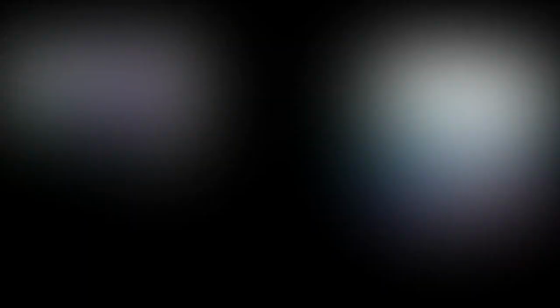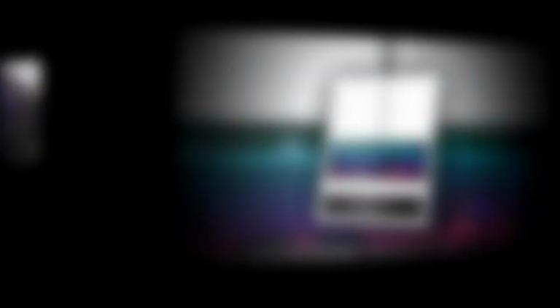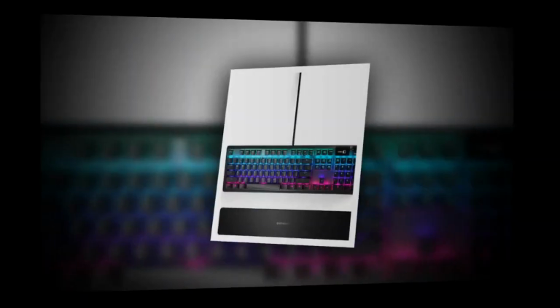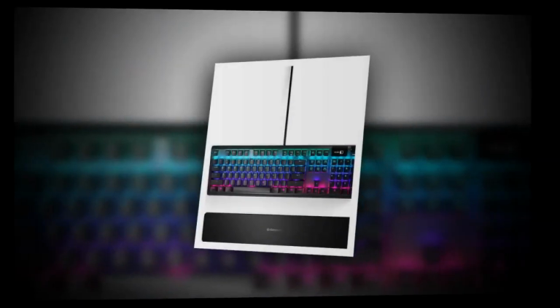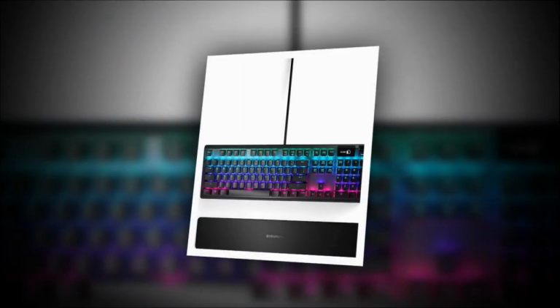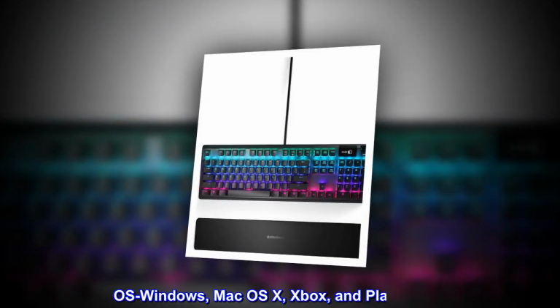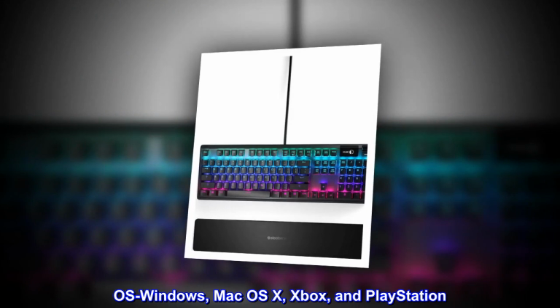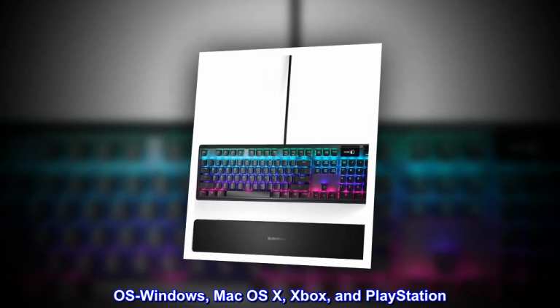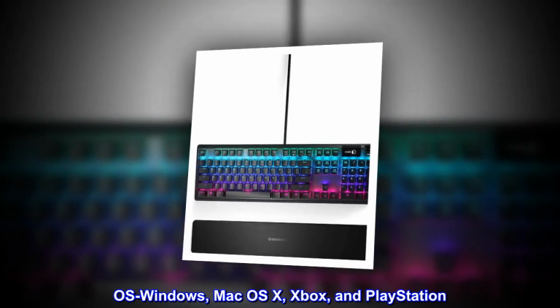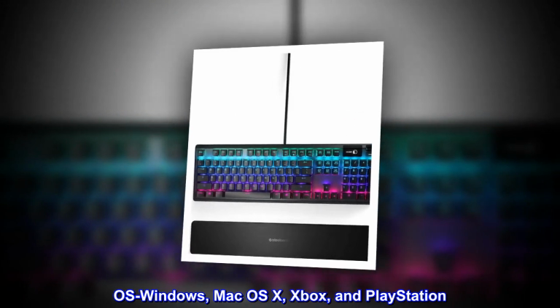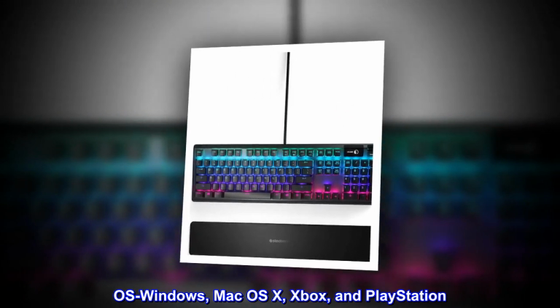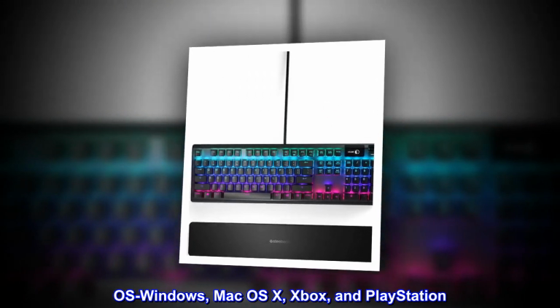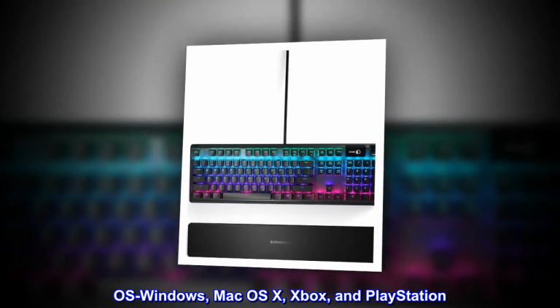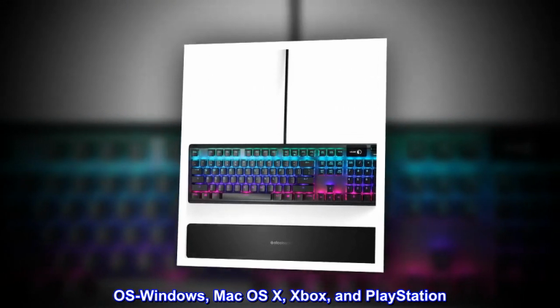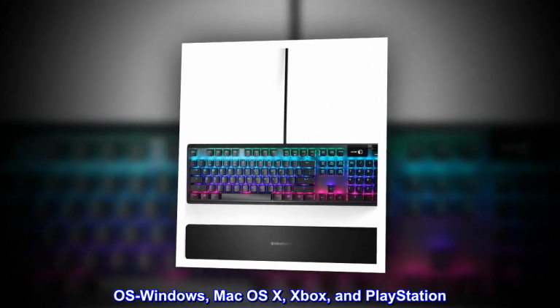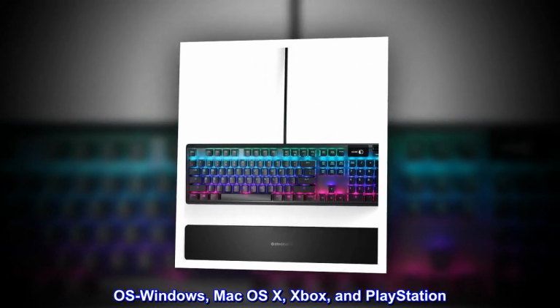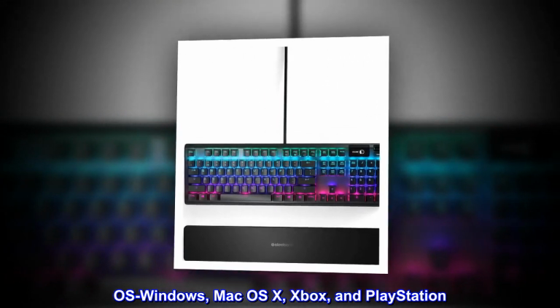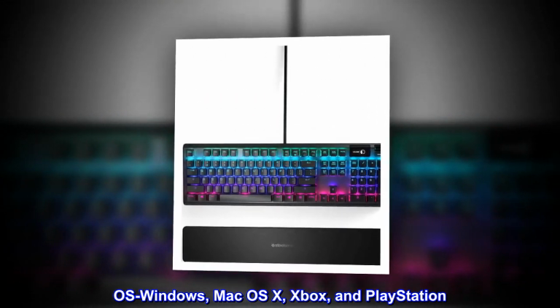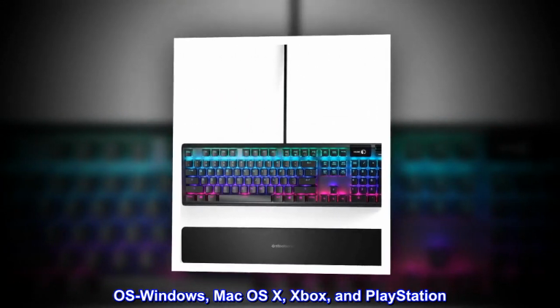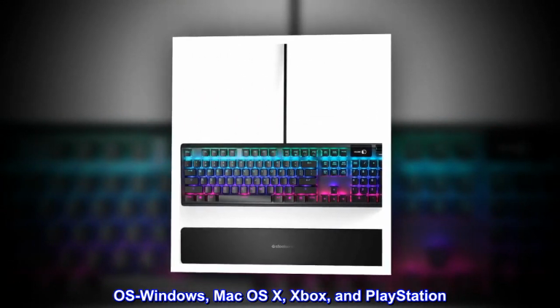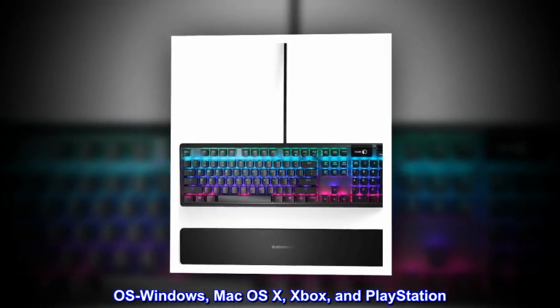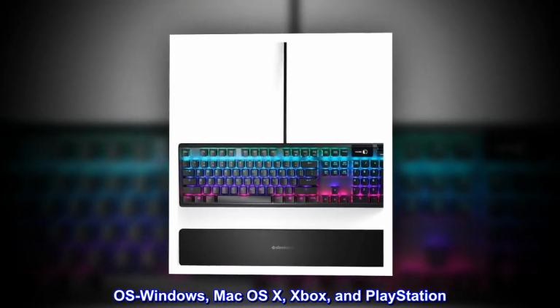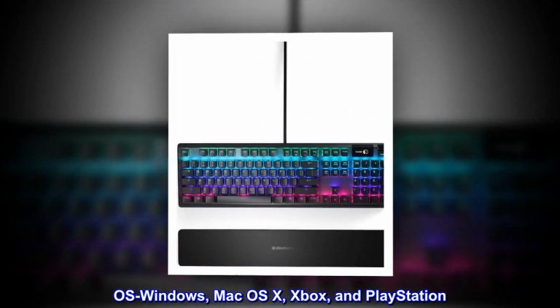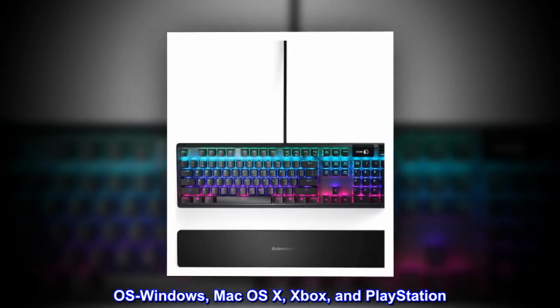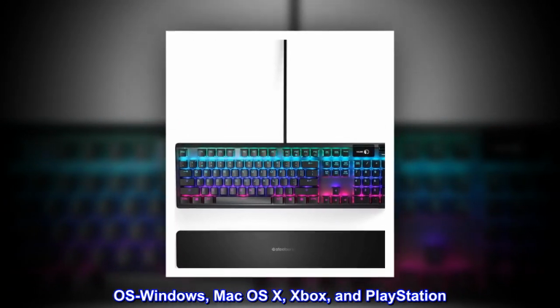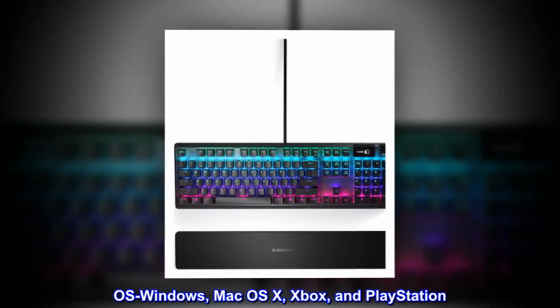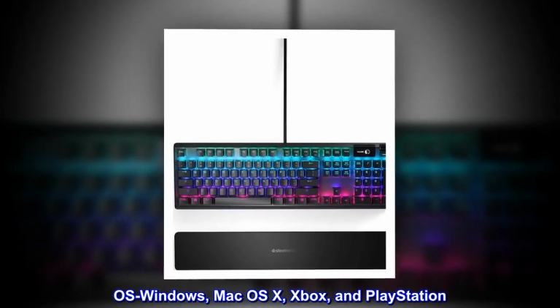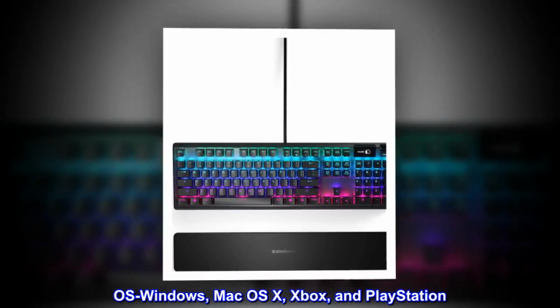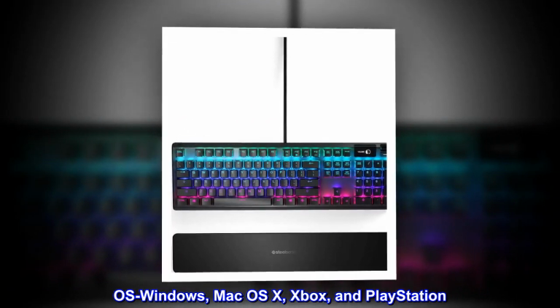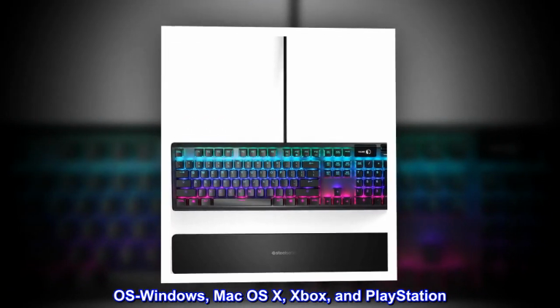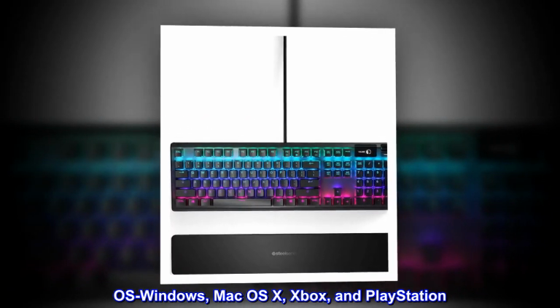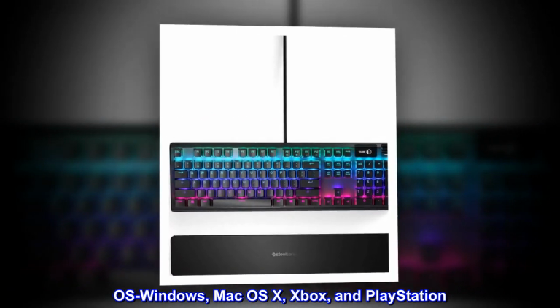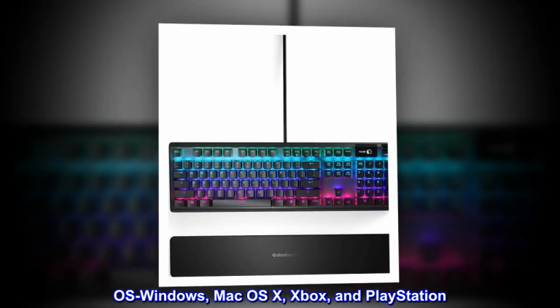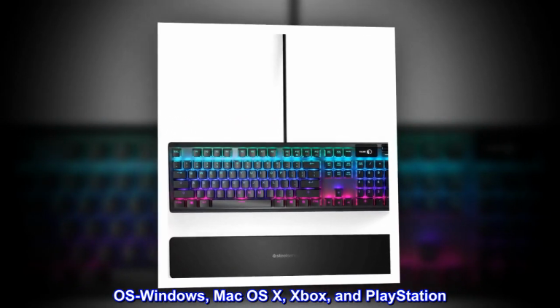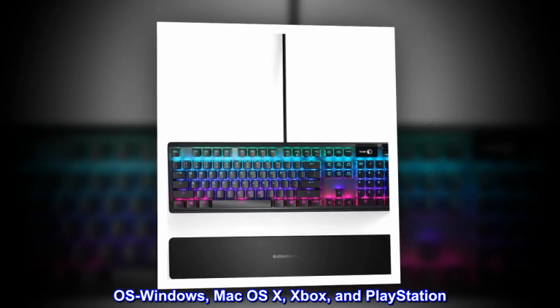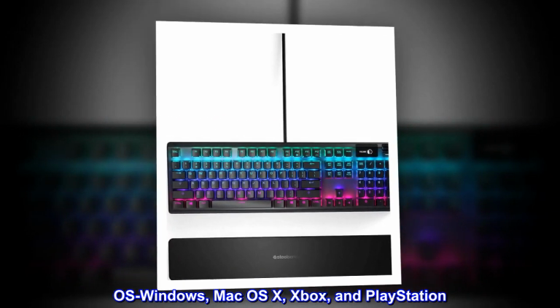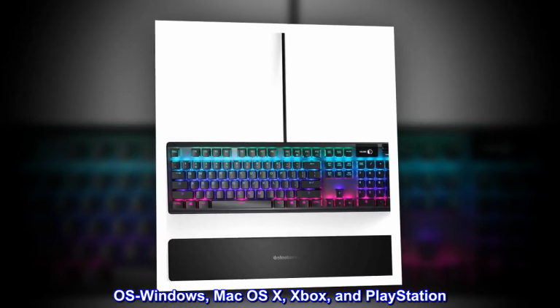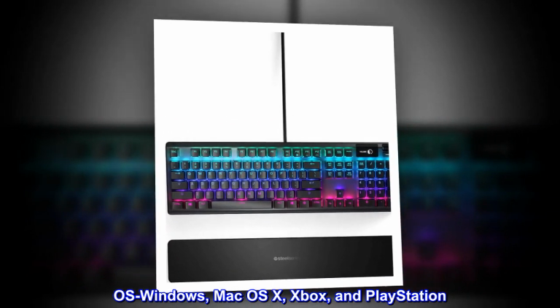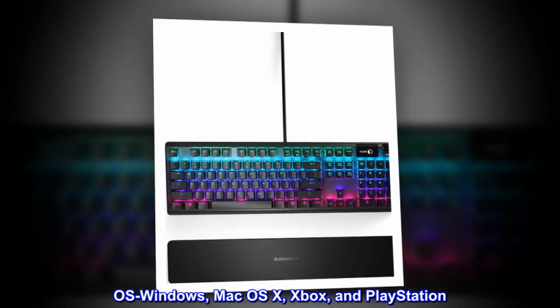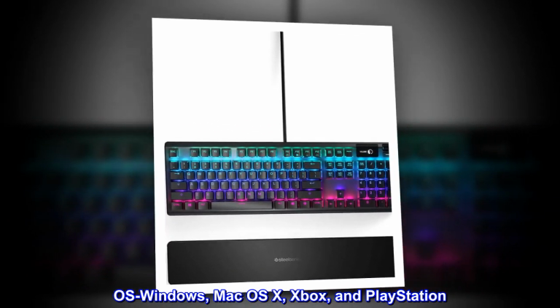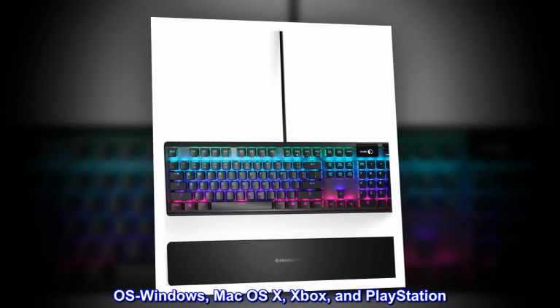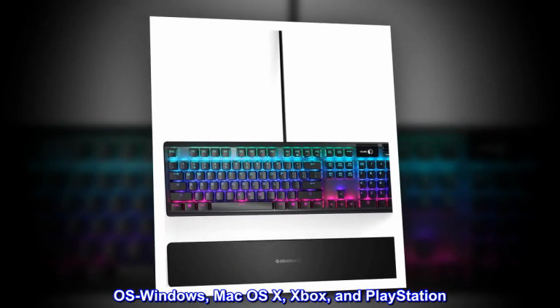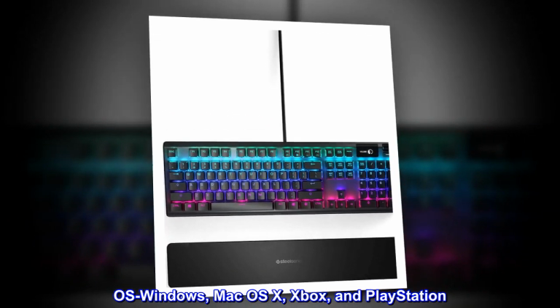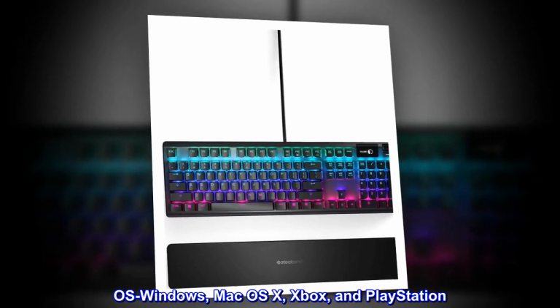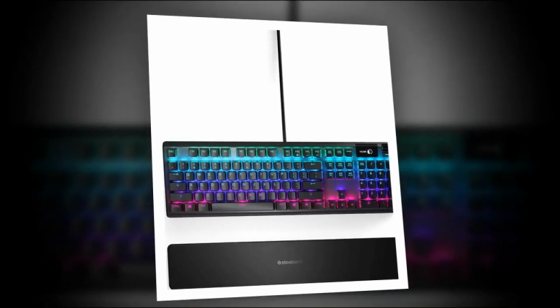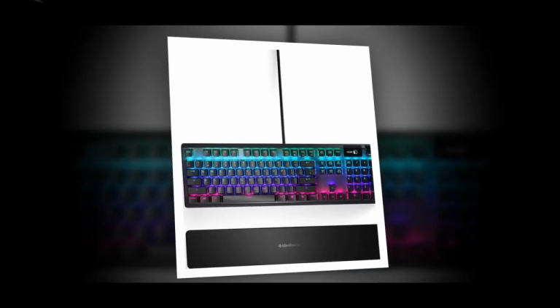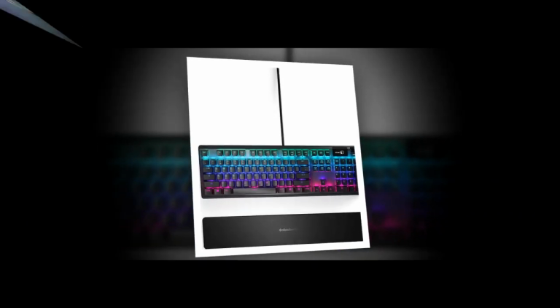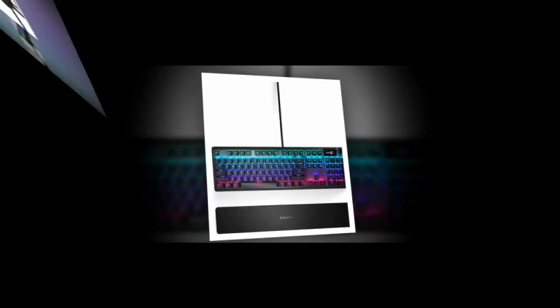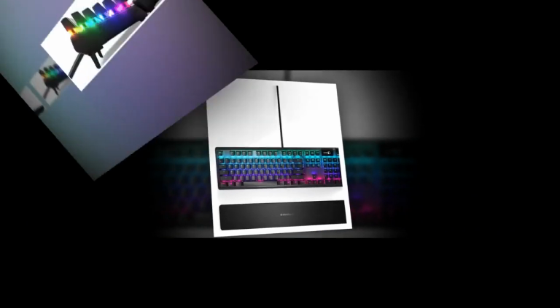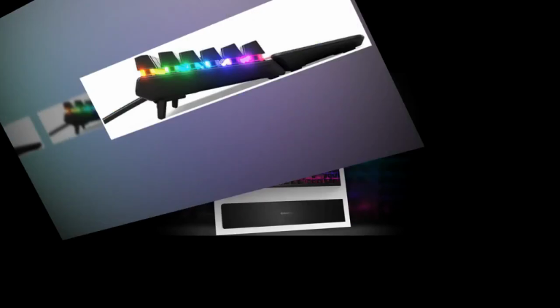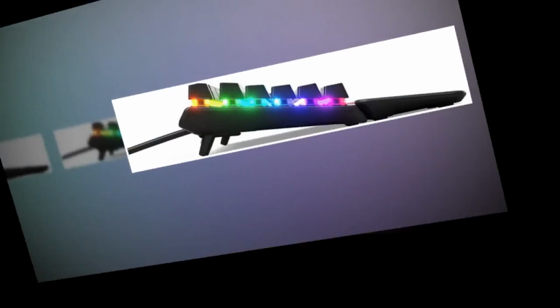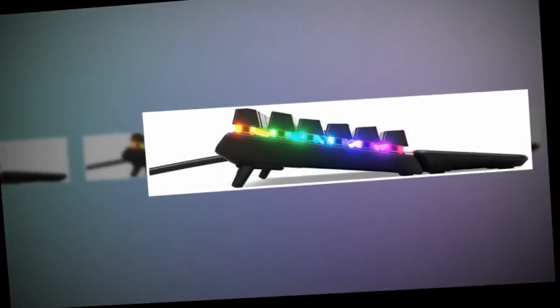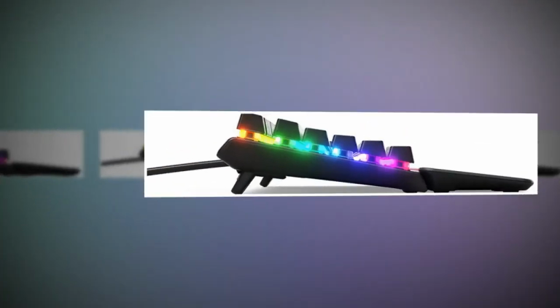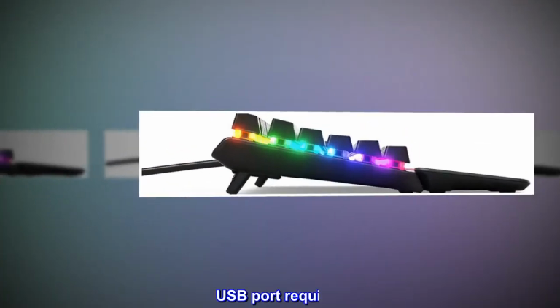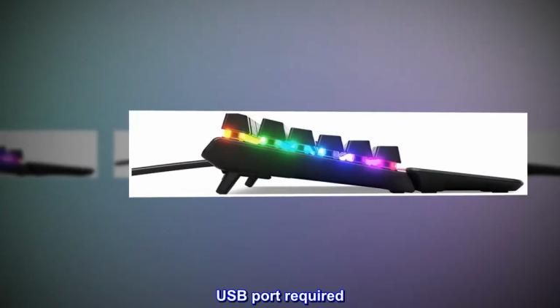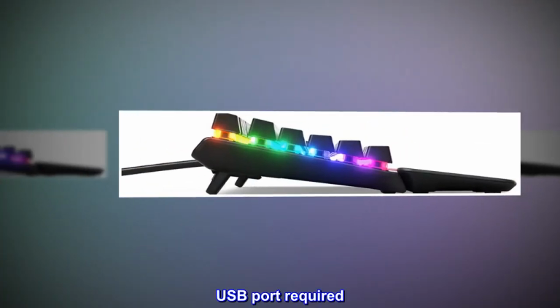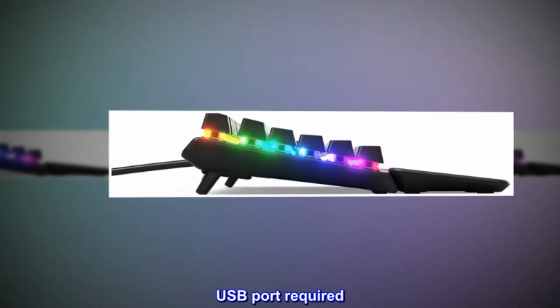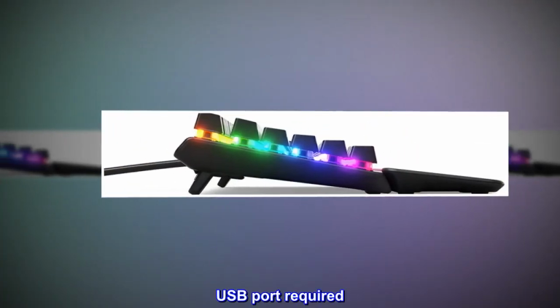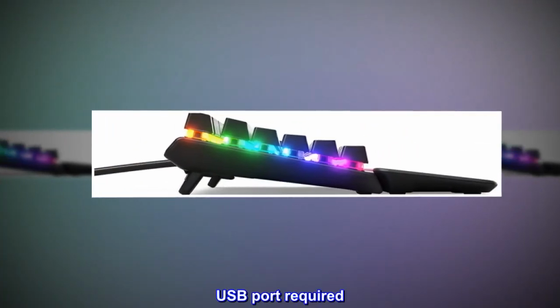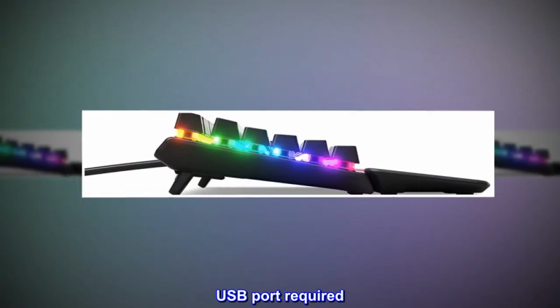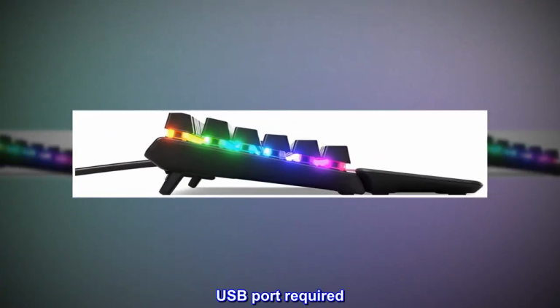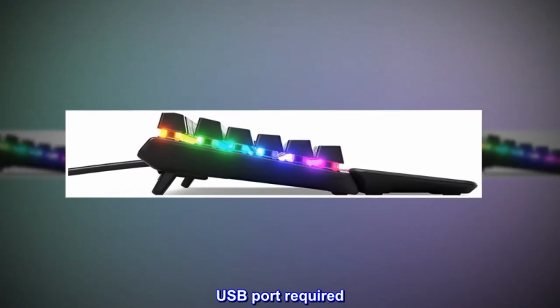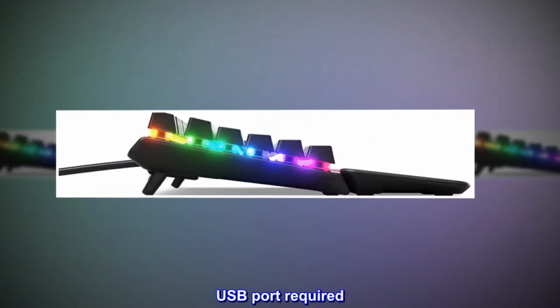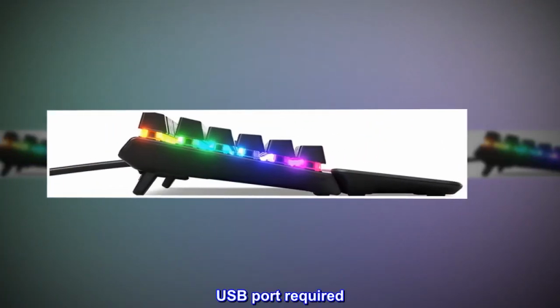Compatible with OS Windows, Mac OS X, Xbox, and PlayStation. USB port required.